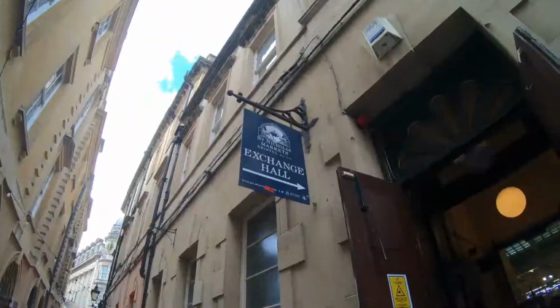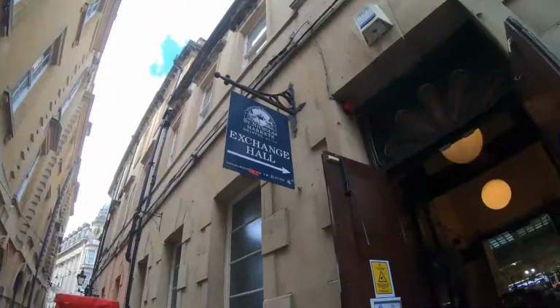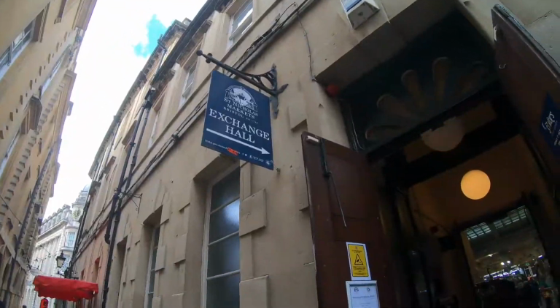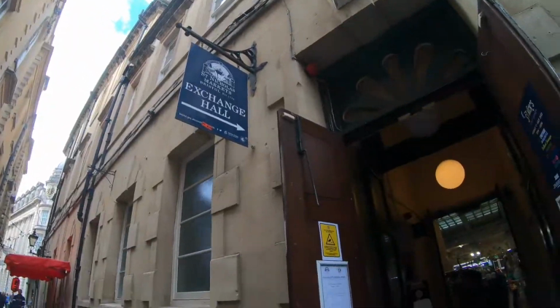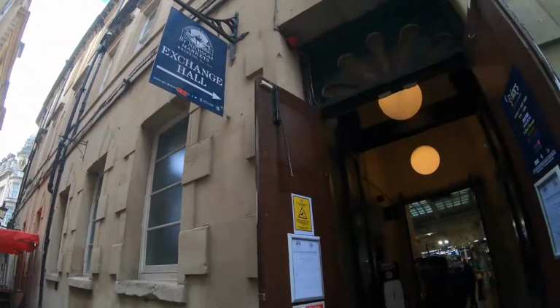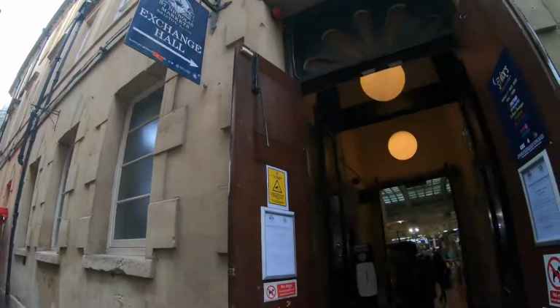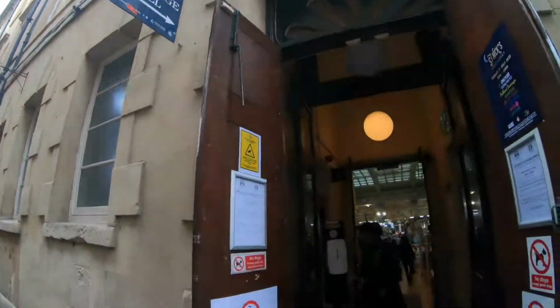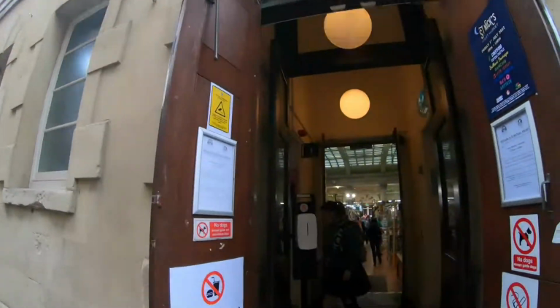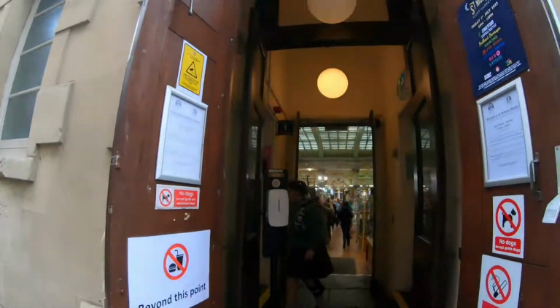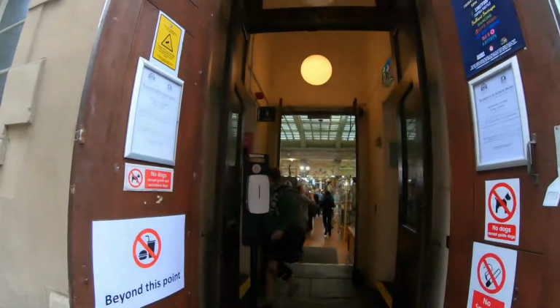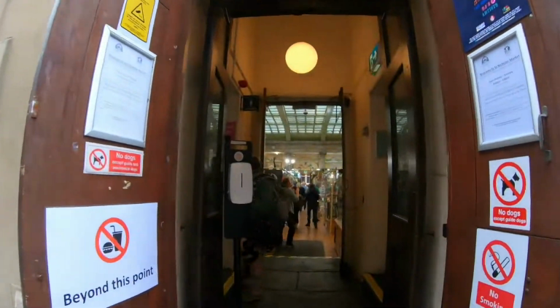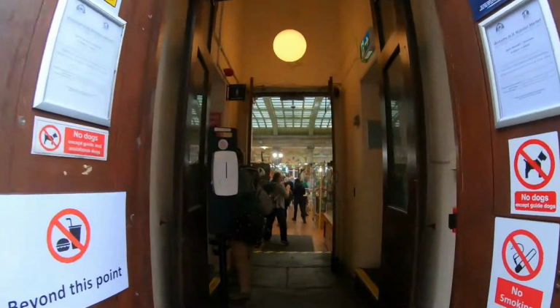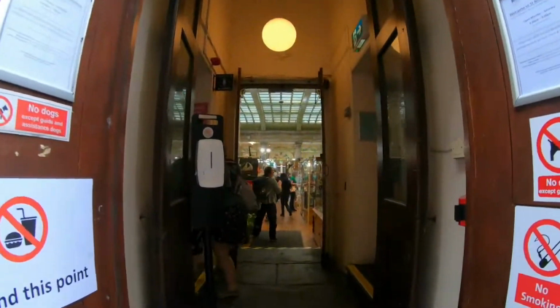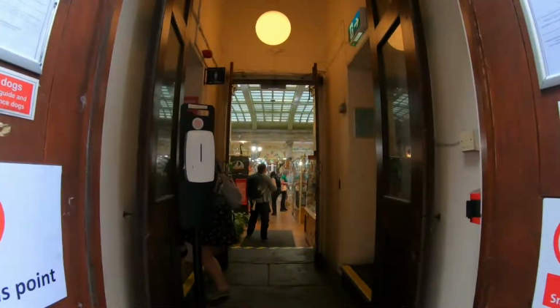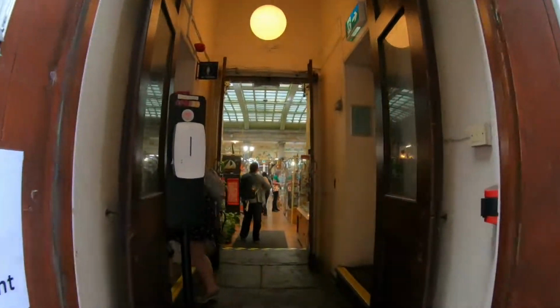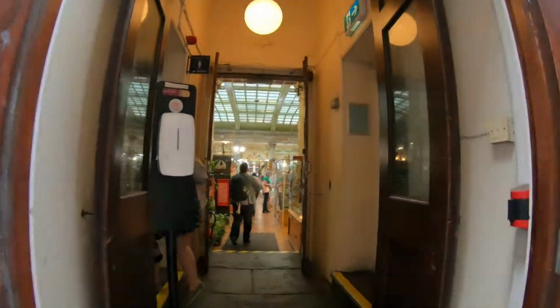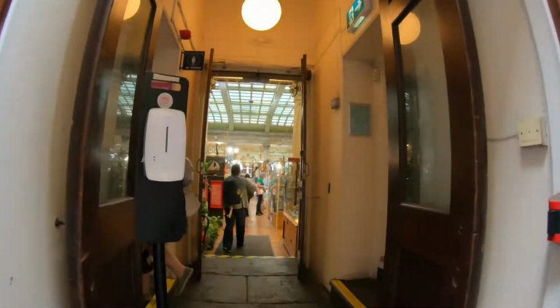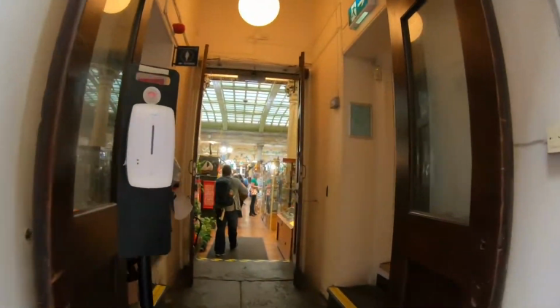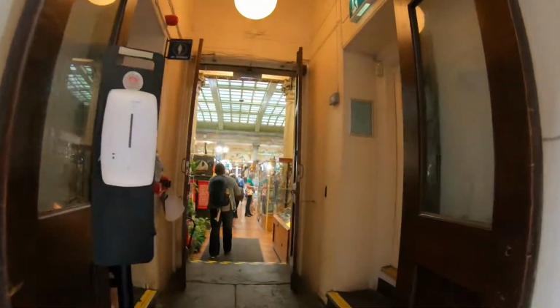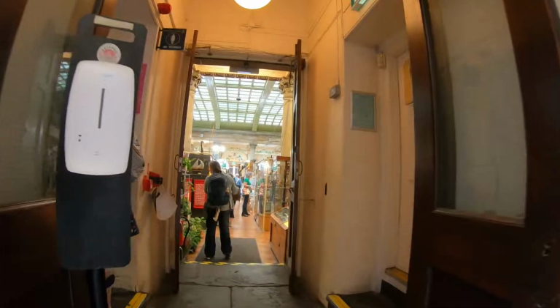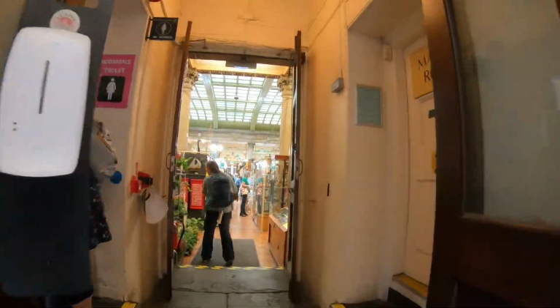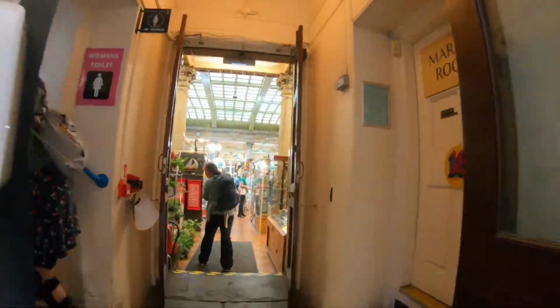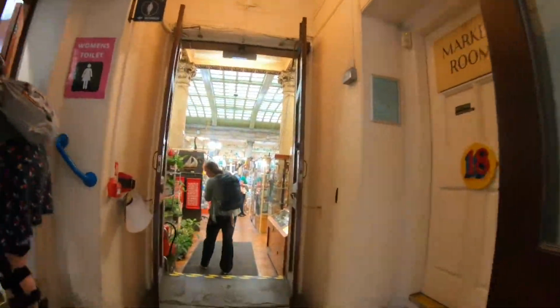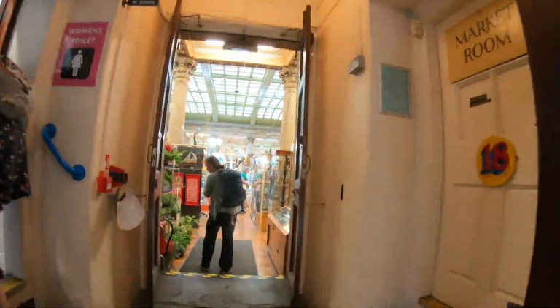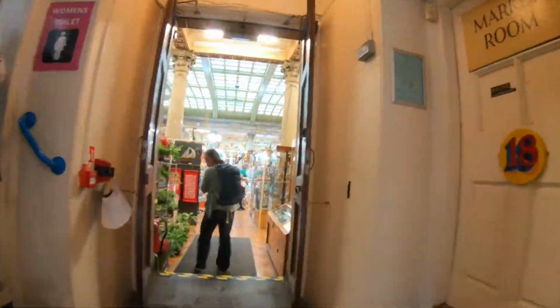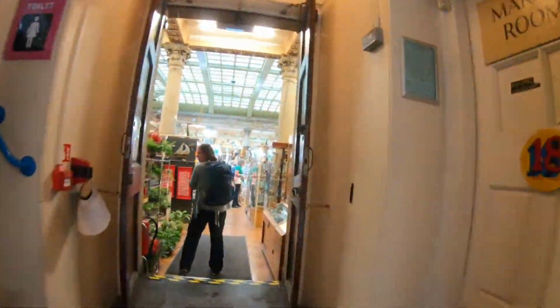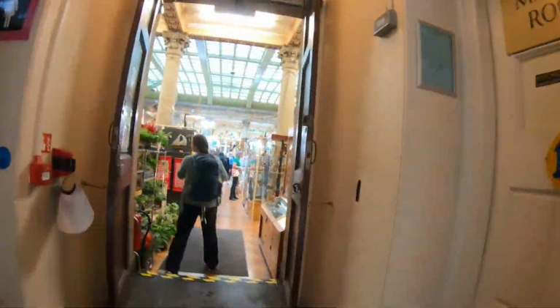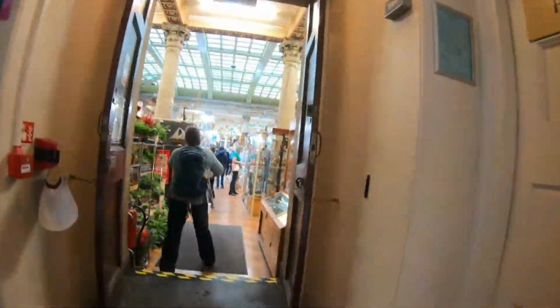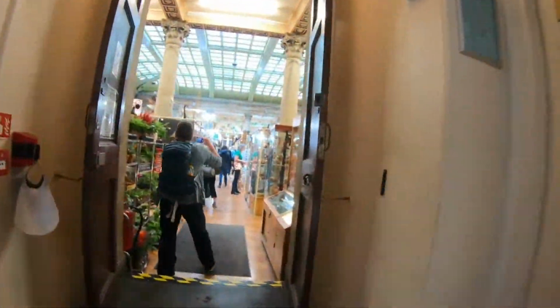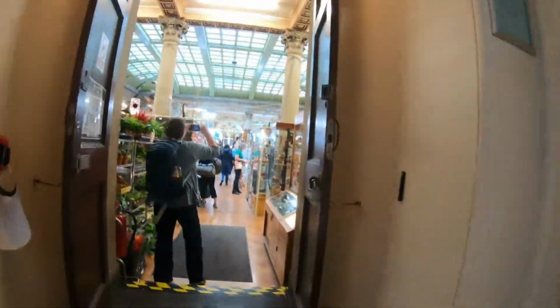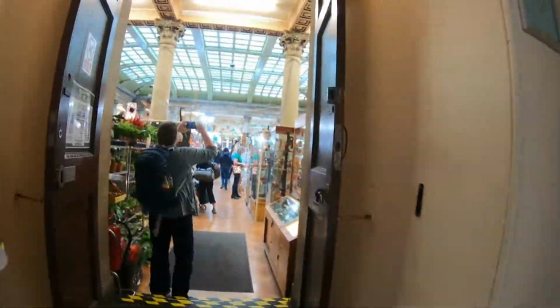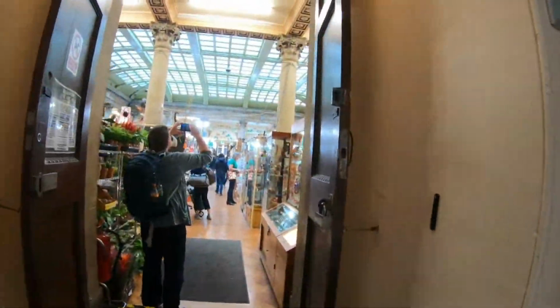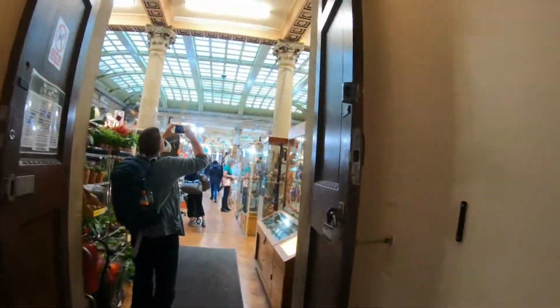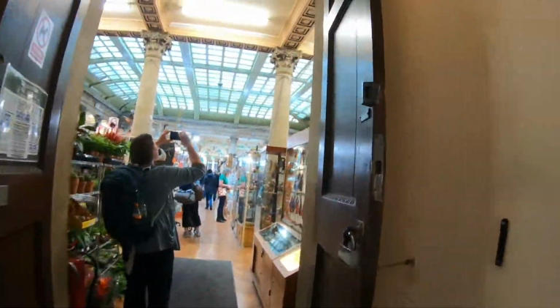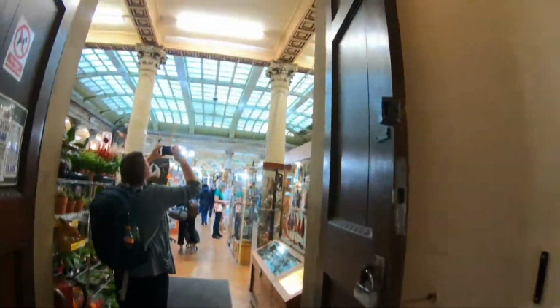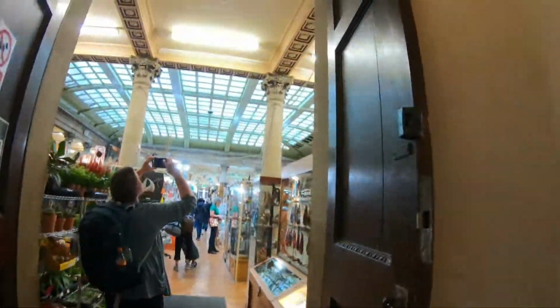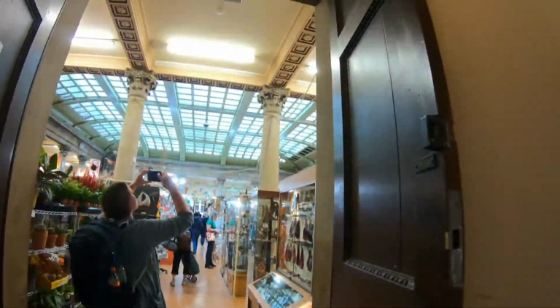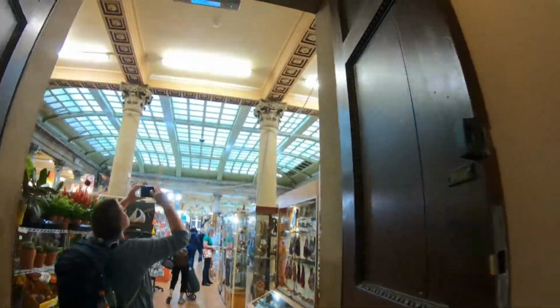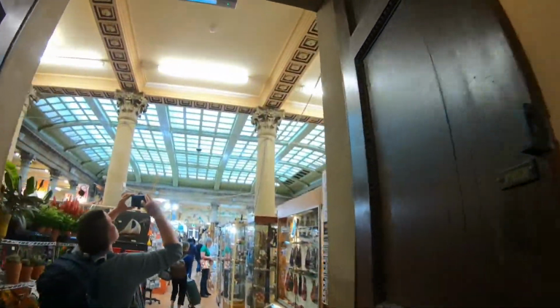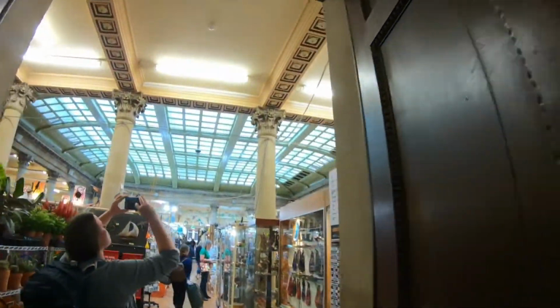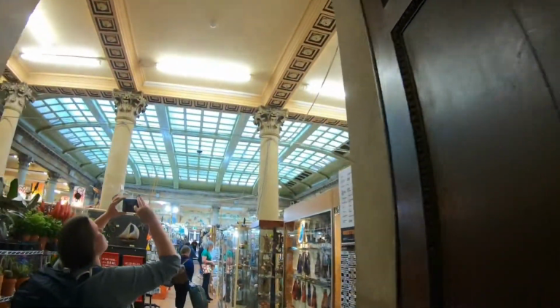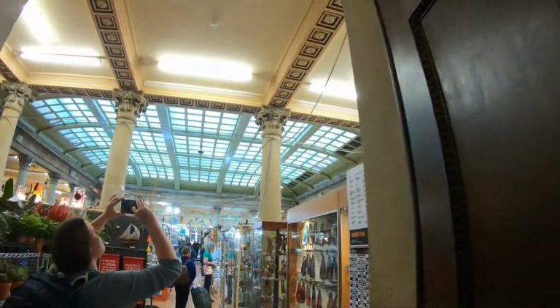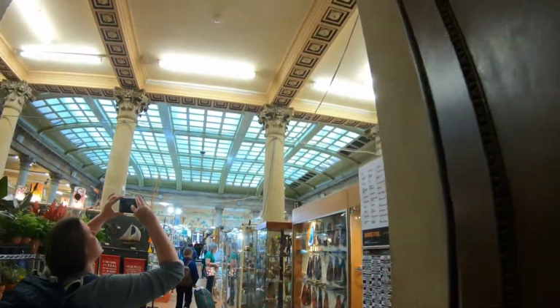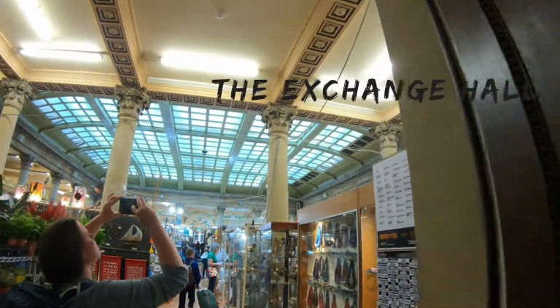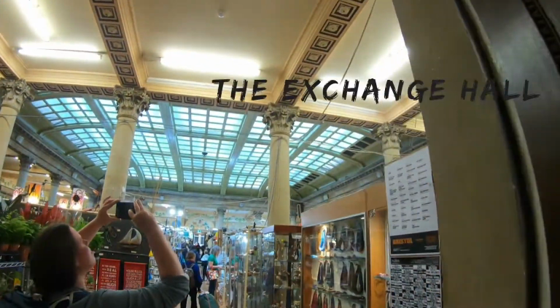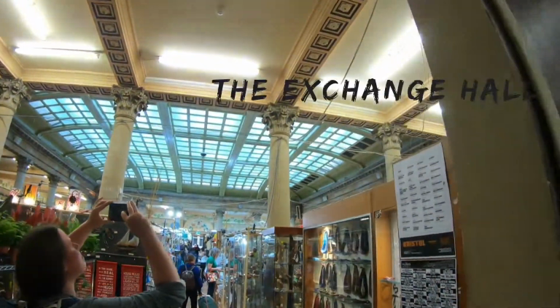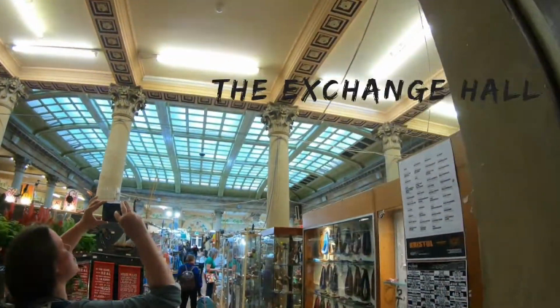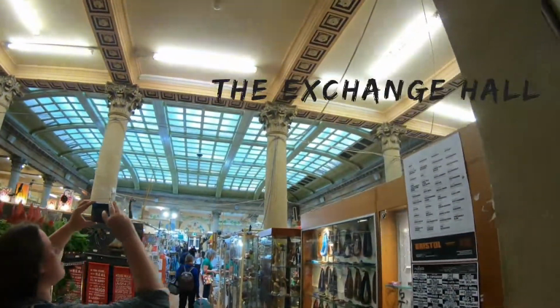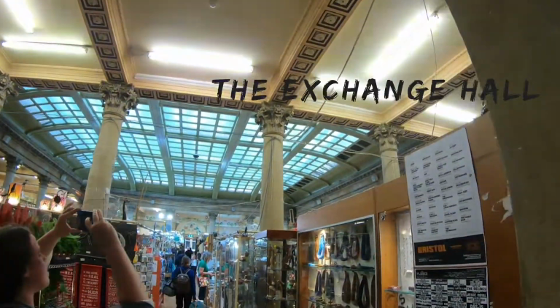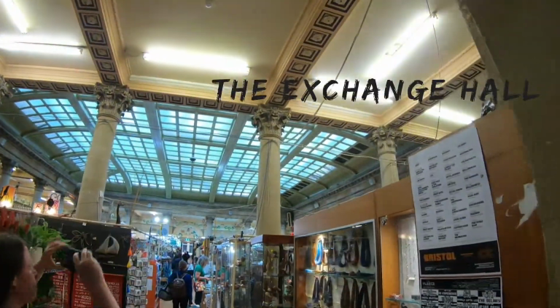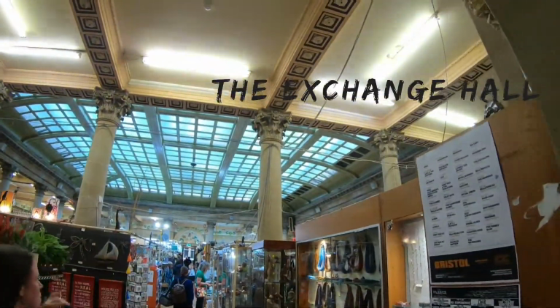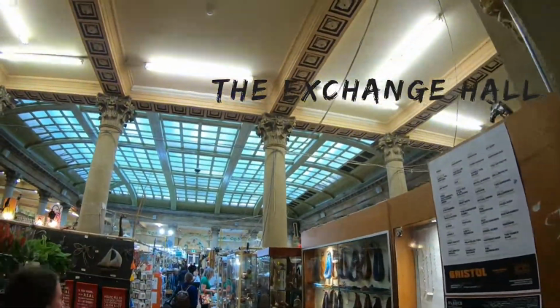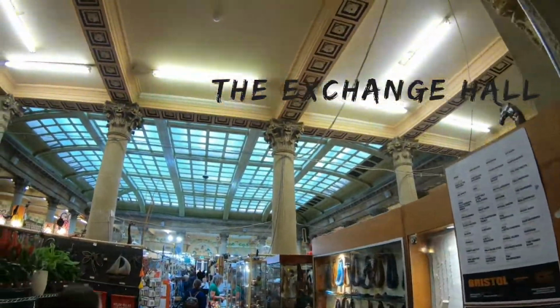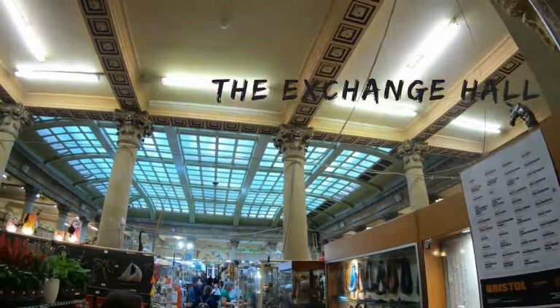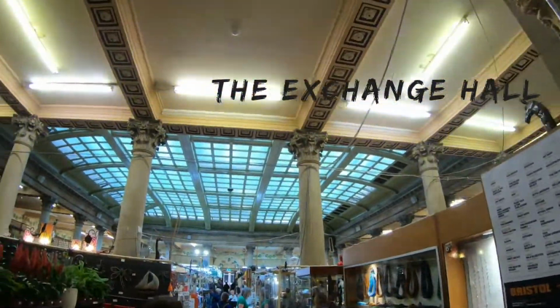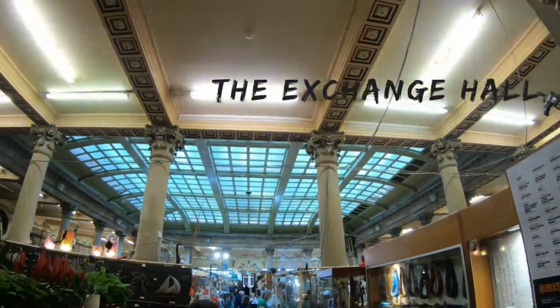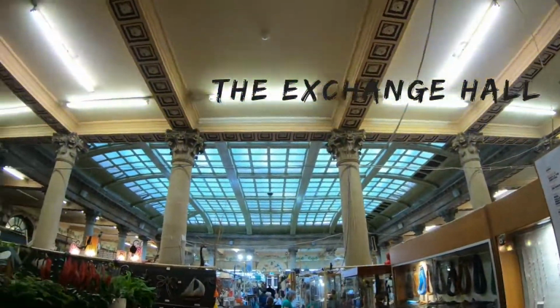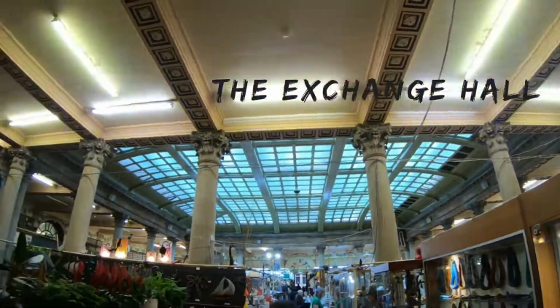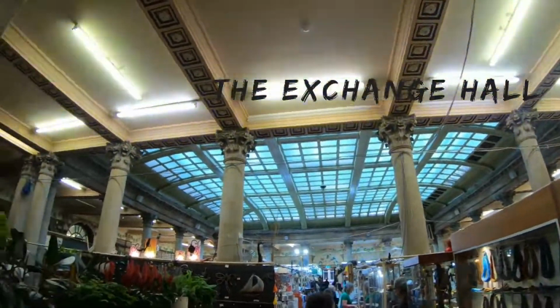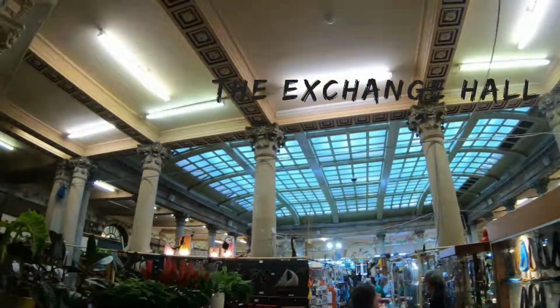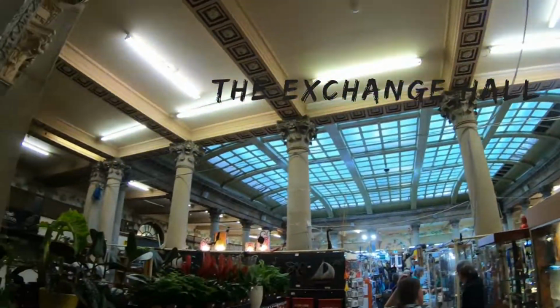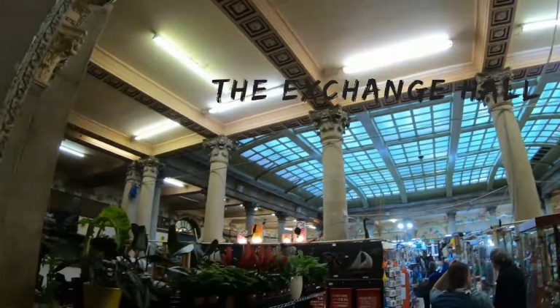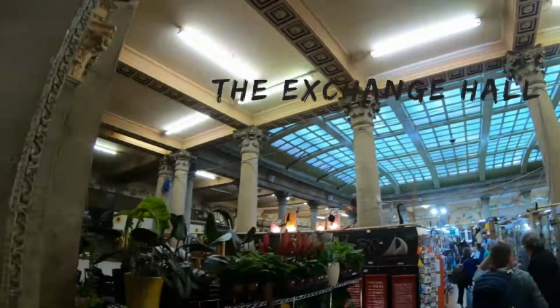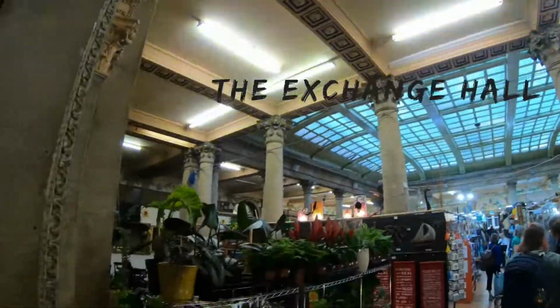The Exchange Hall offers a mix of independent stalls and tiny shops that cater to the interests of everyone.